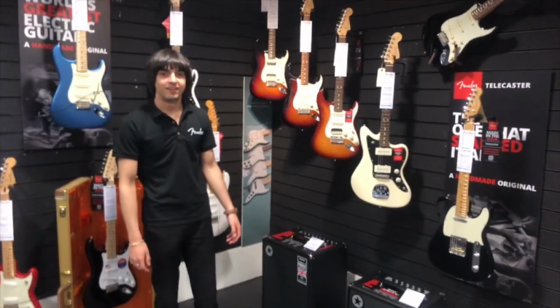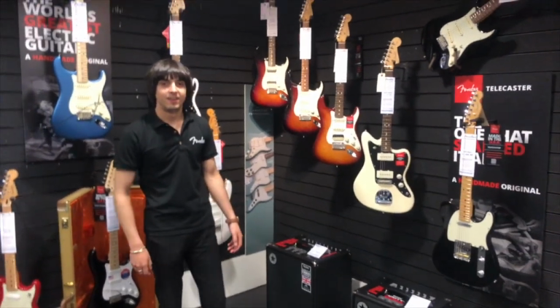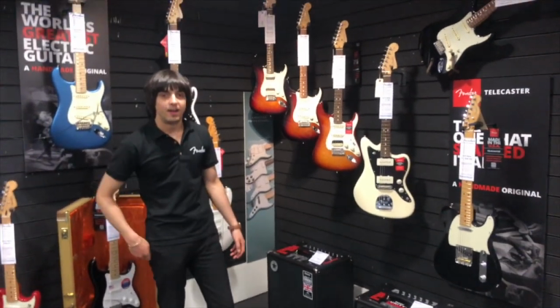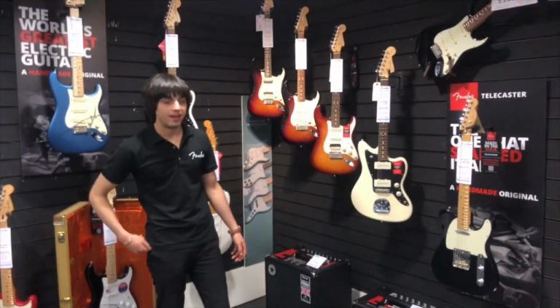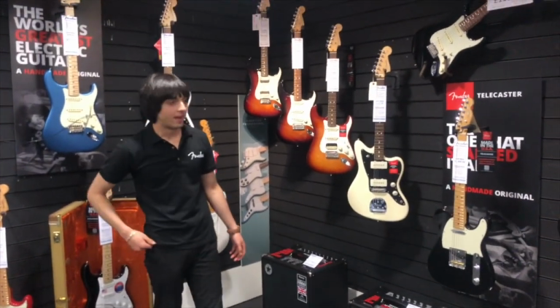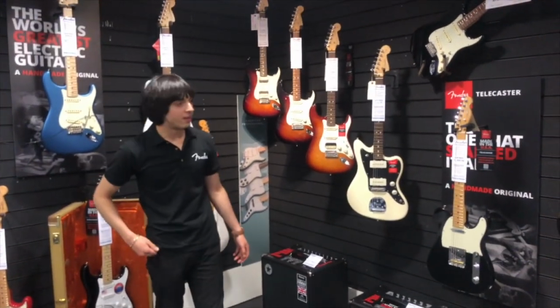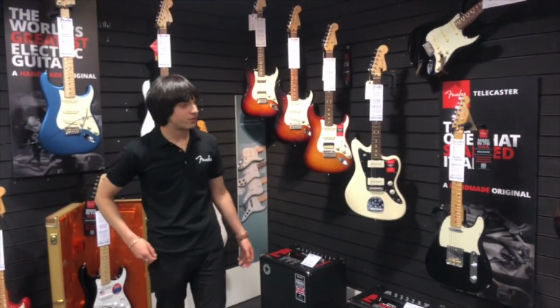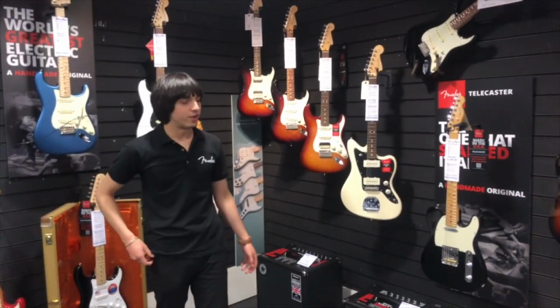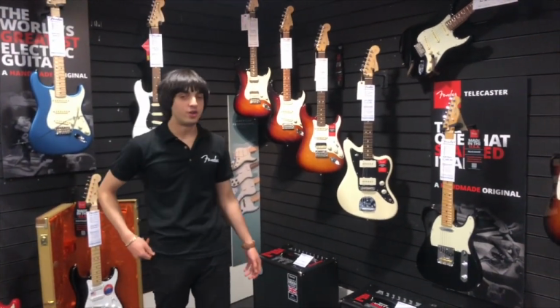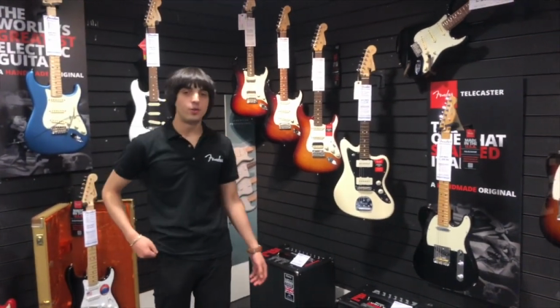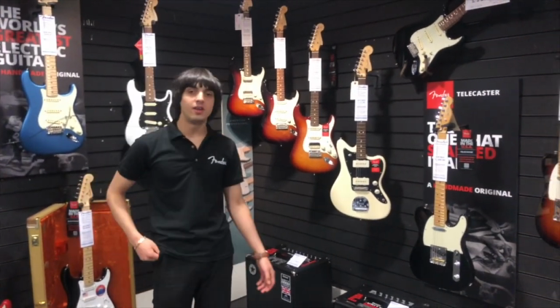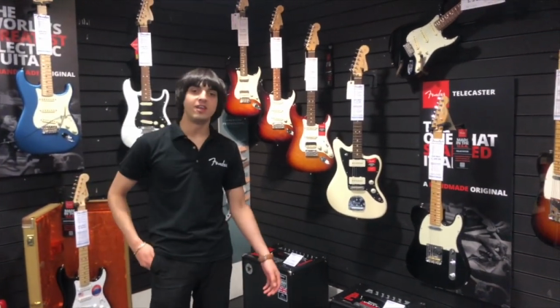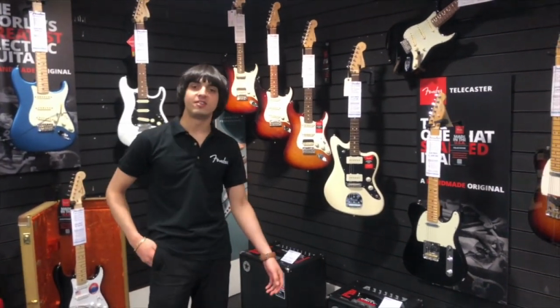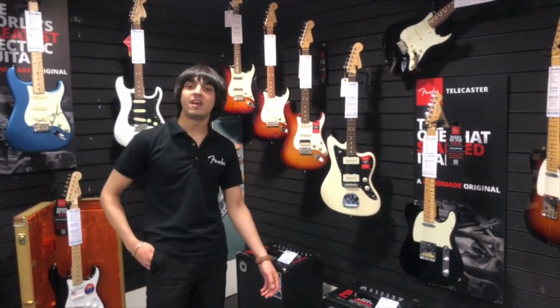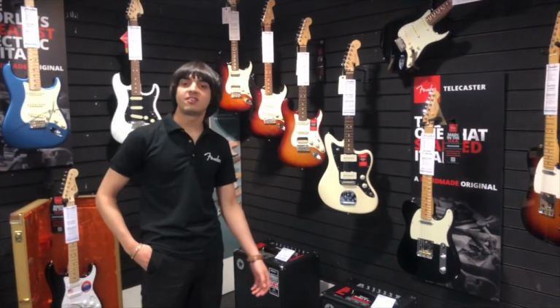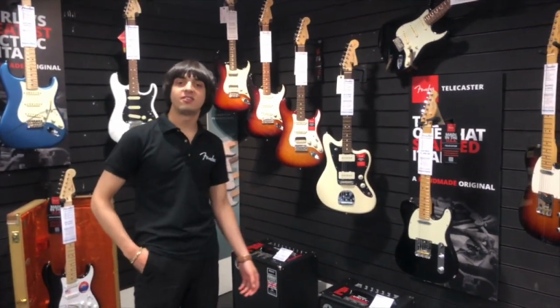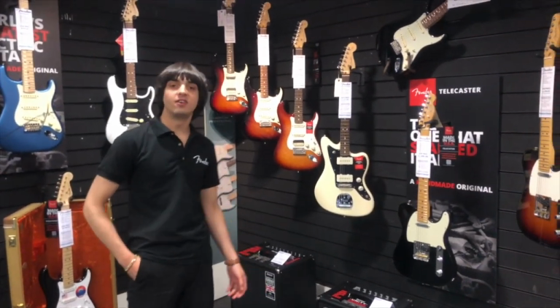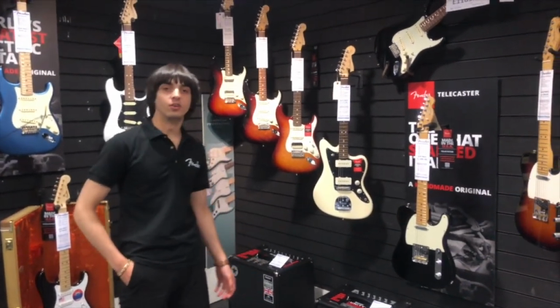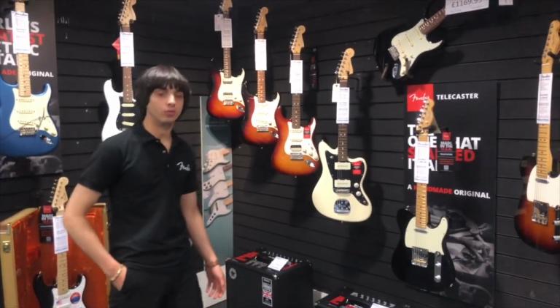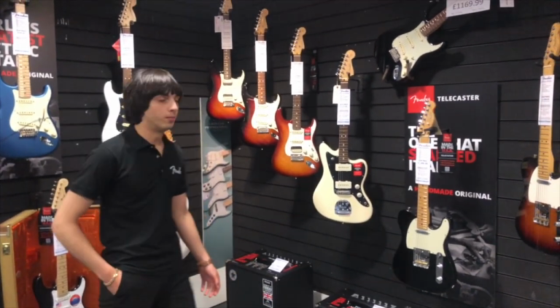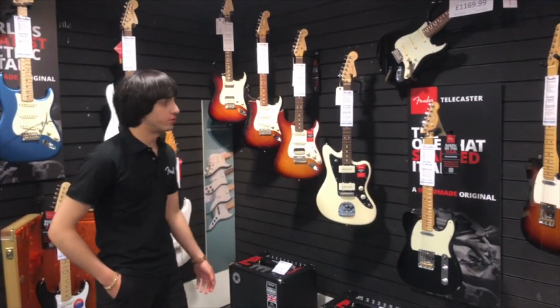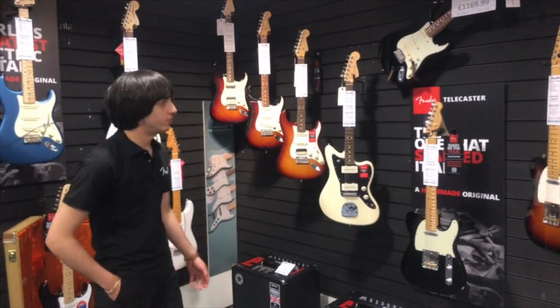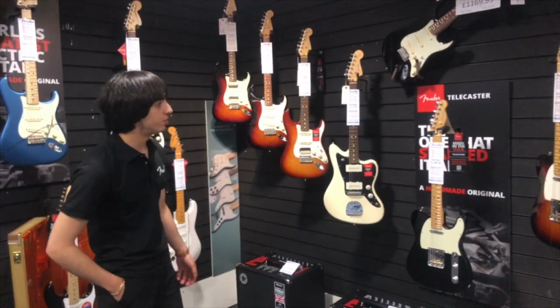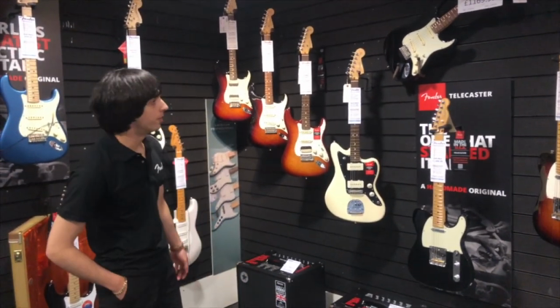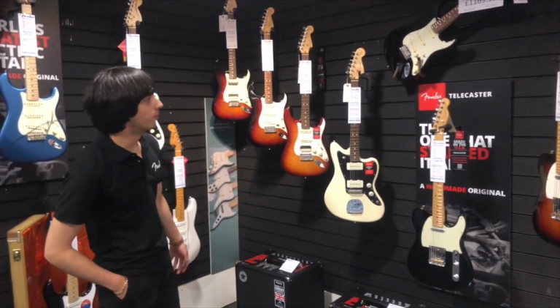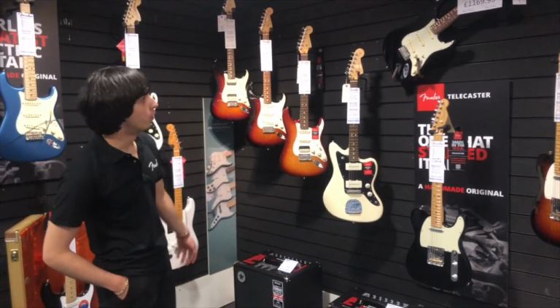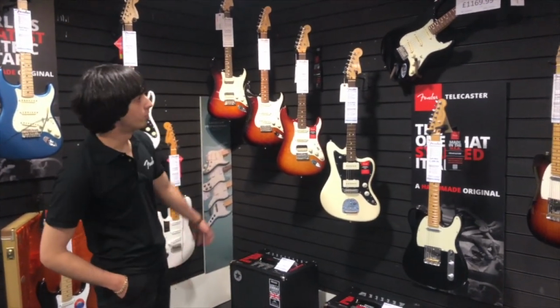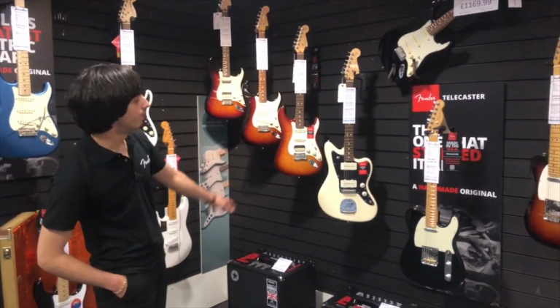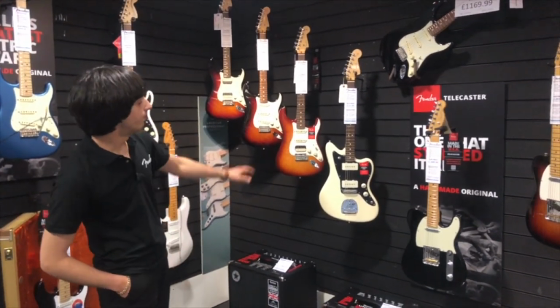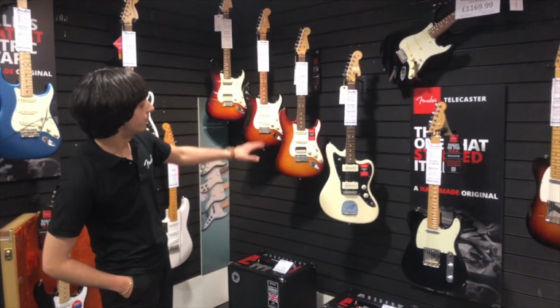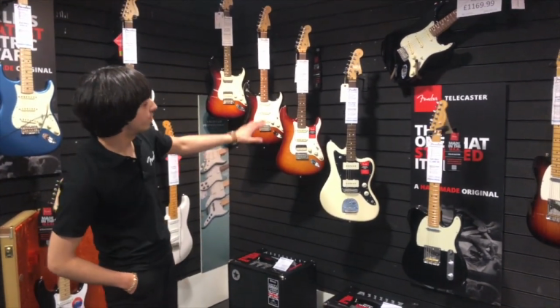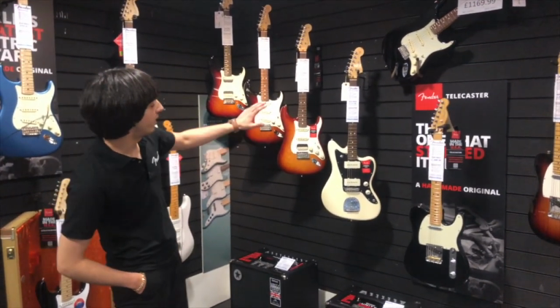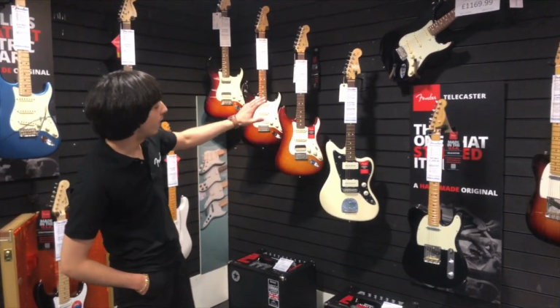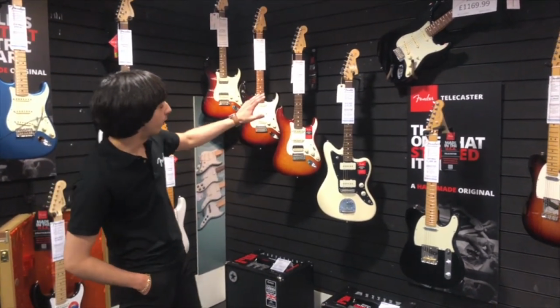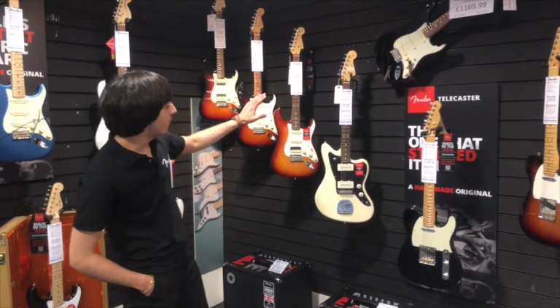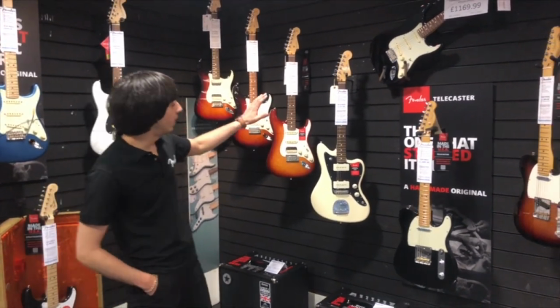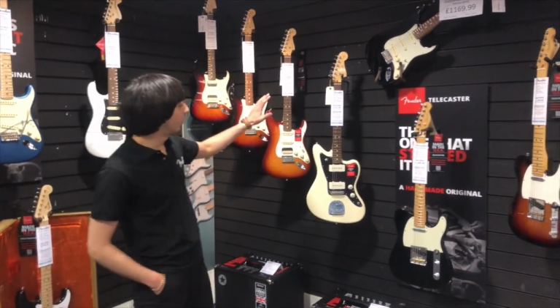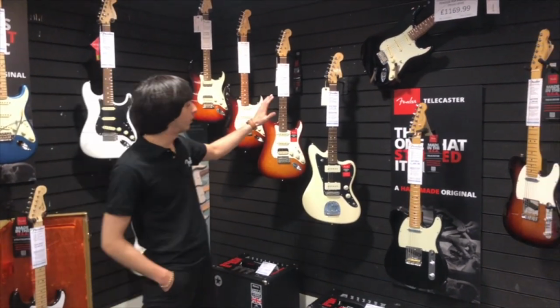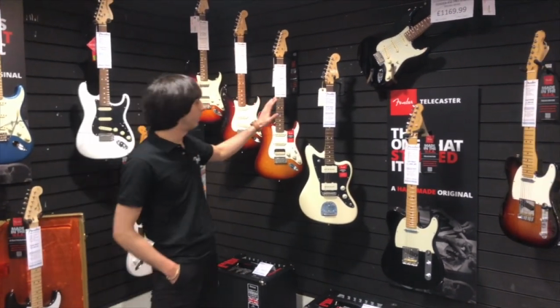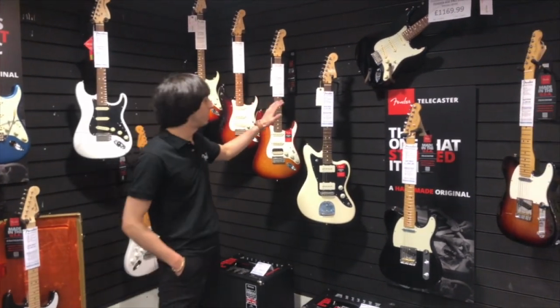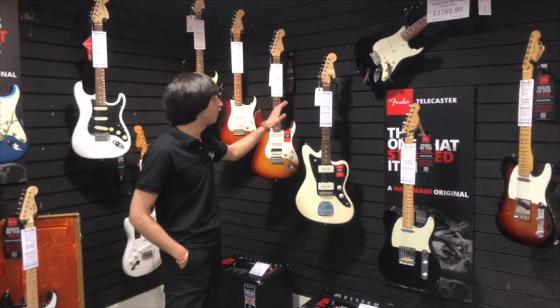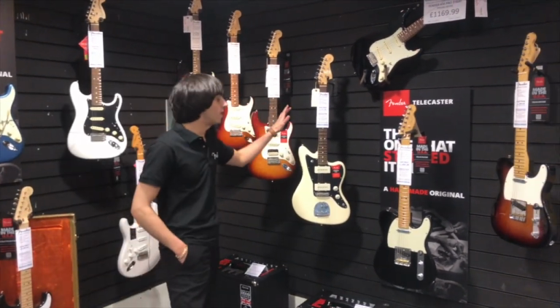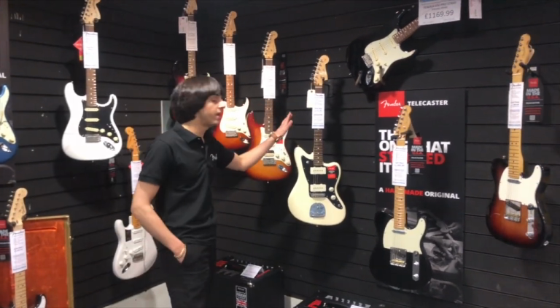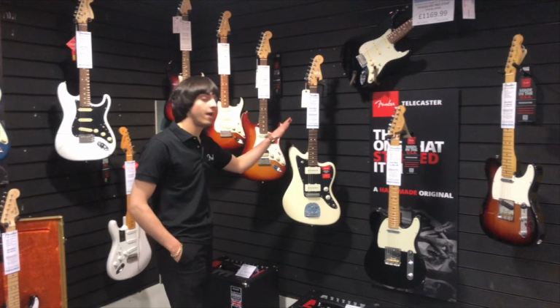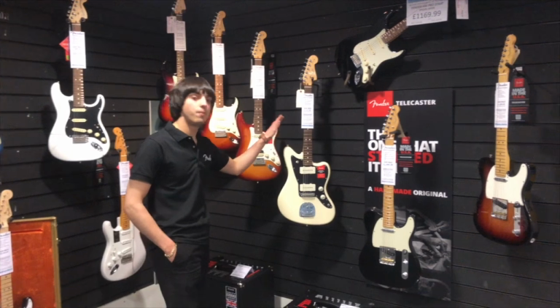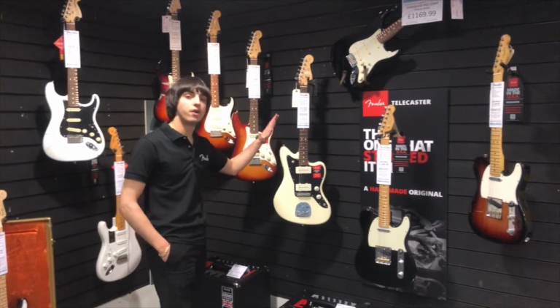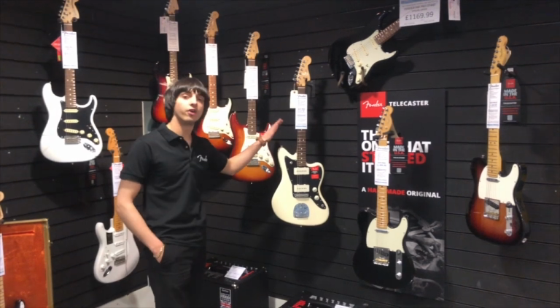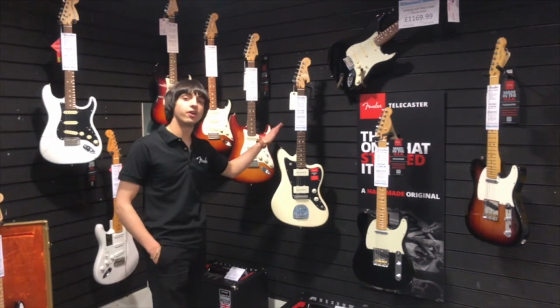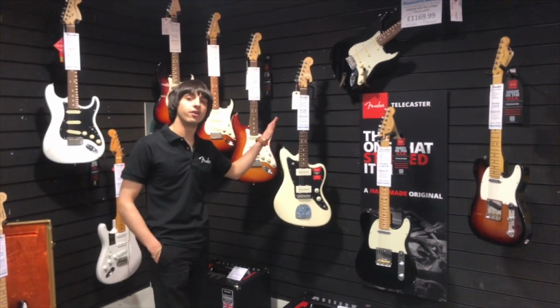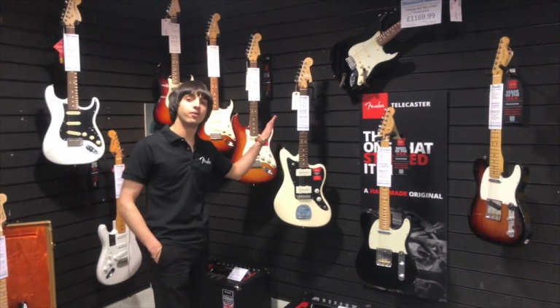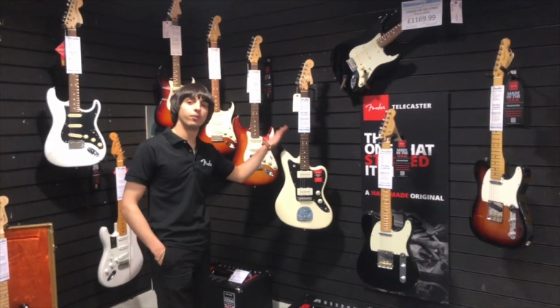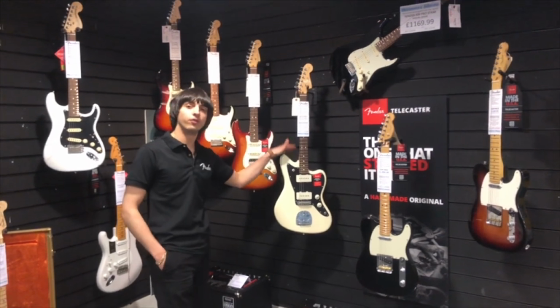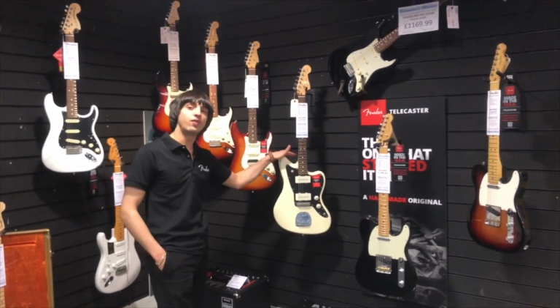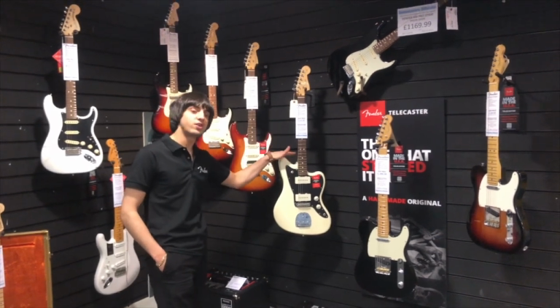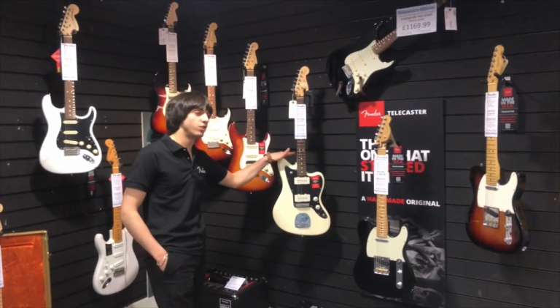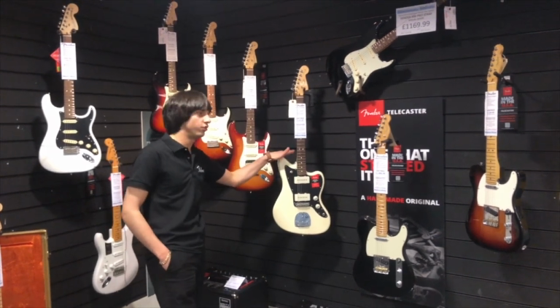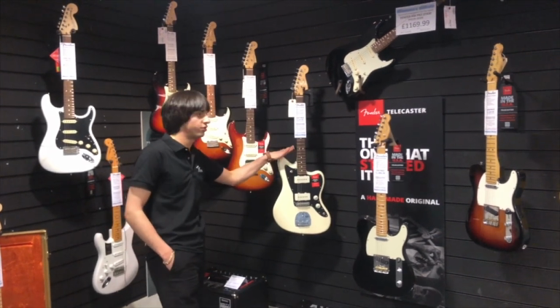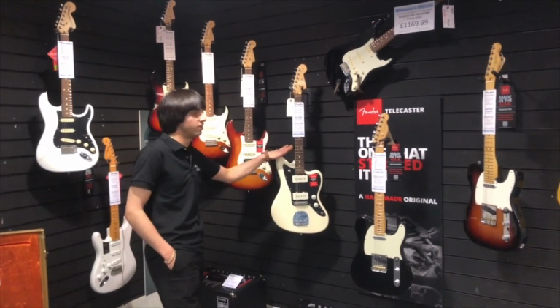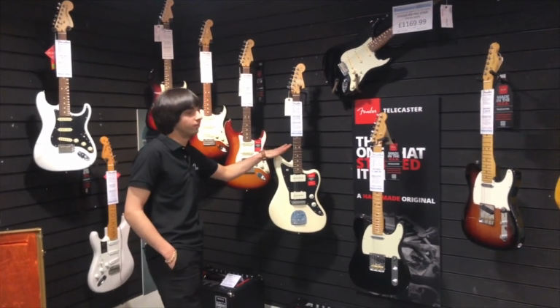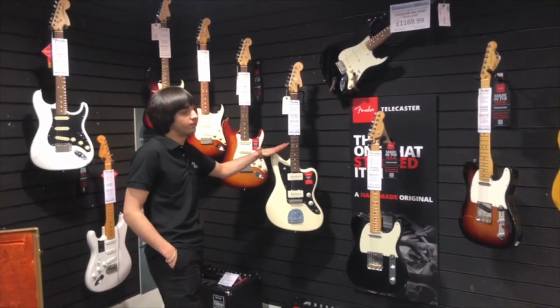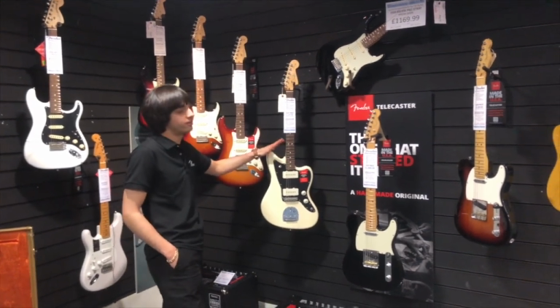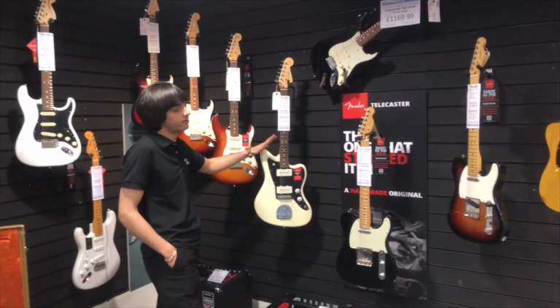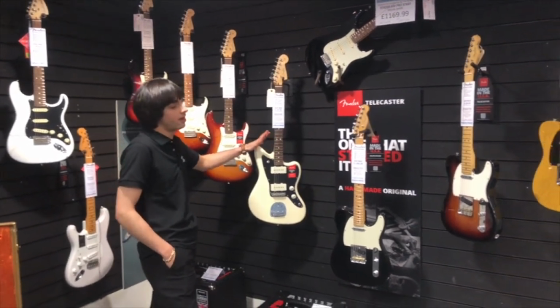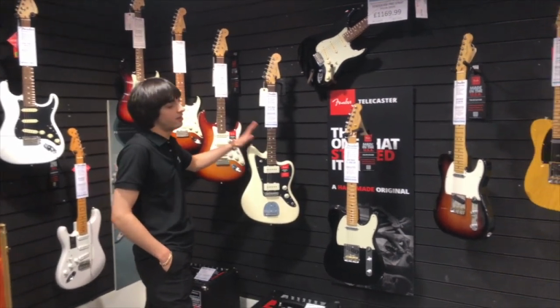Hi guys, how are you doing? It's Nasser at Rimmers Music in Bolton. Today we're having a look at the Fender American Professional Series guitars.